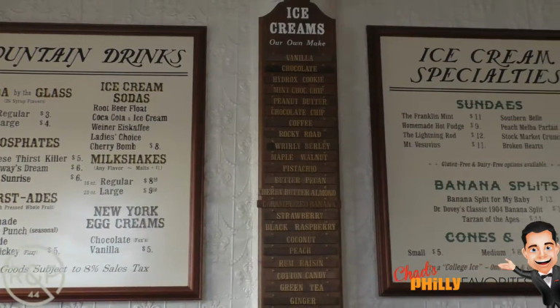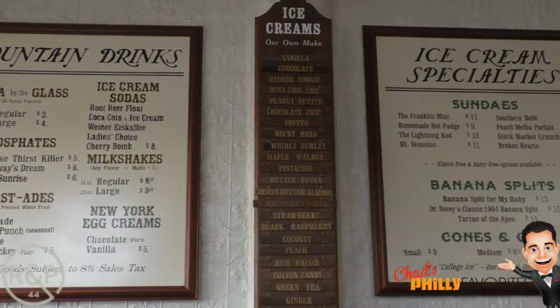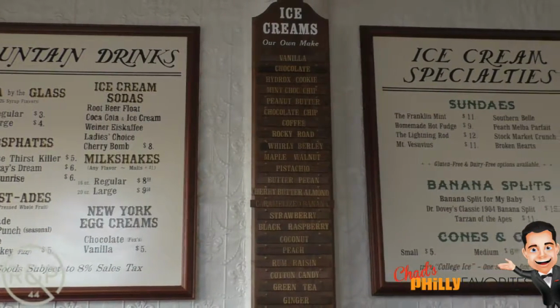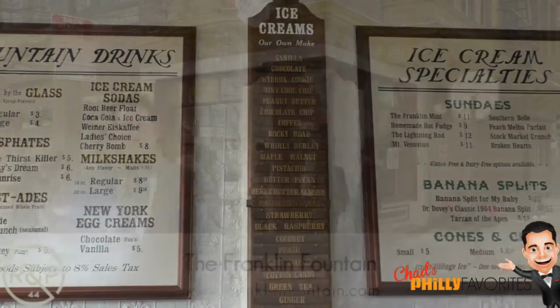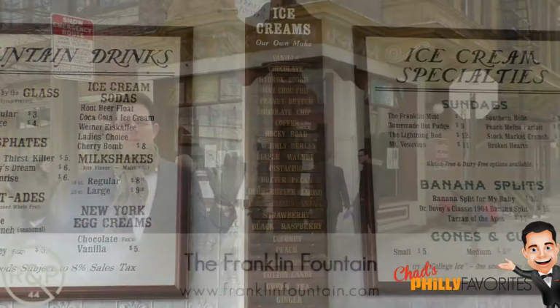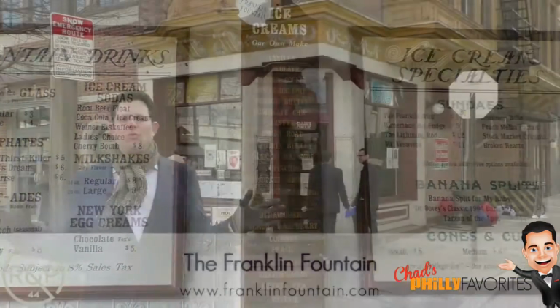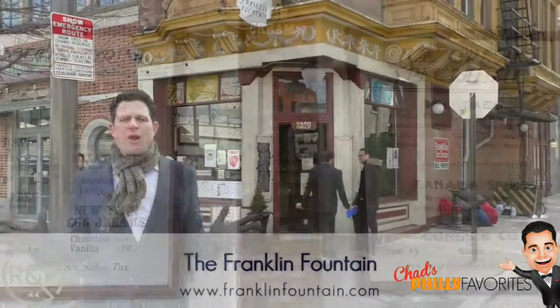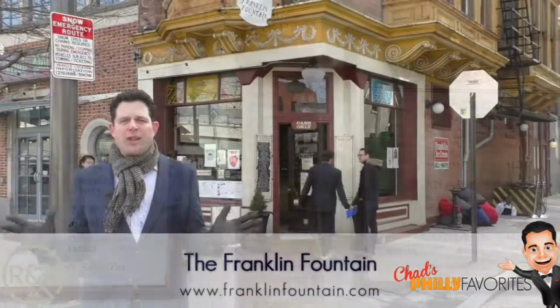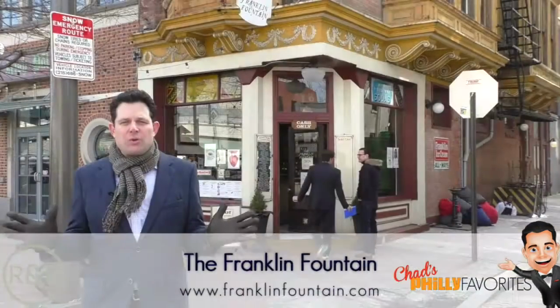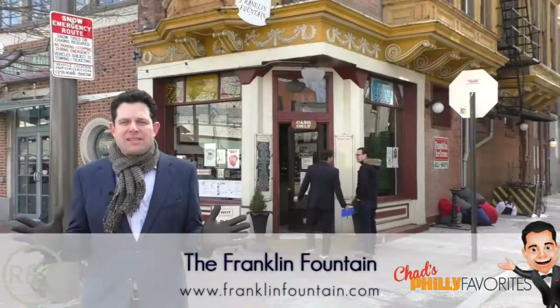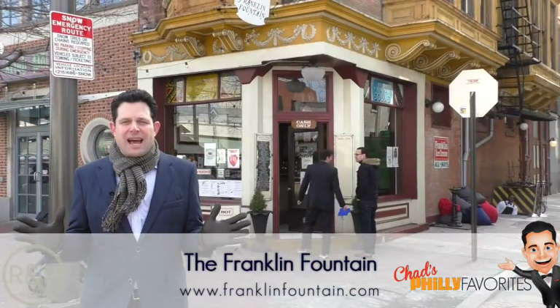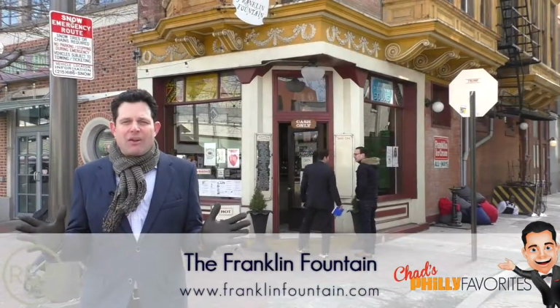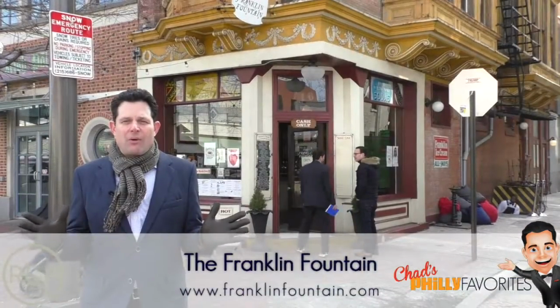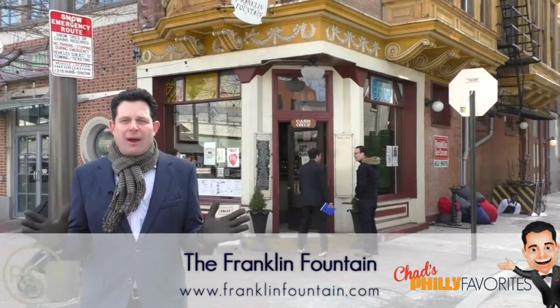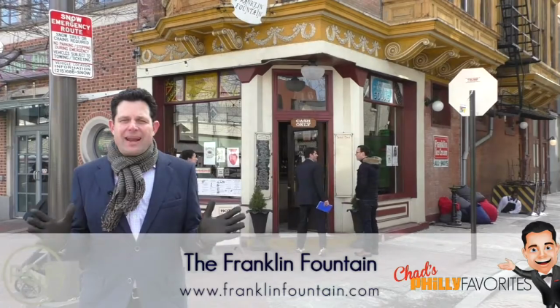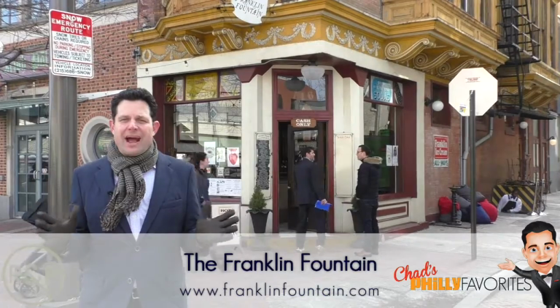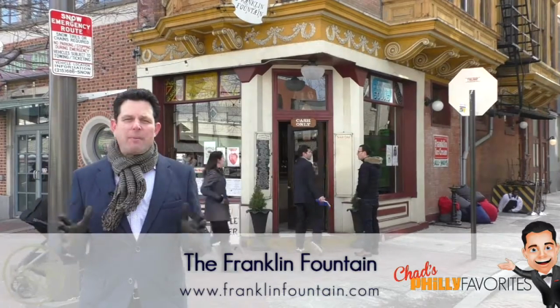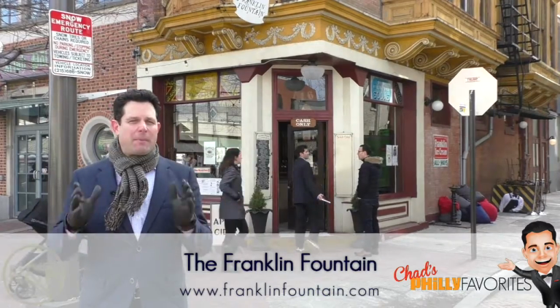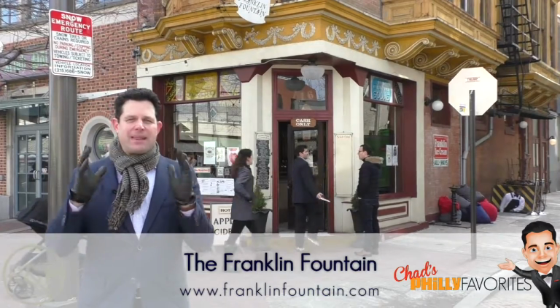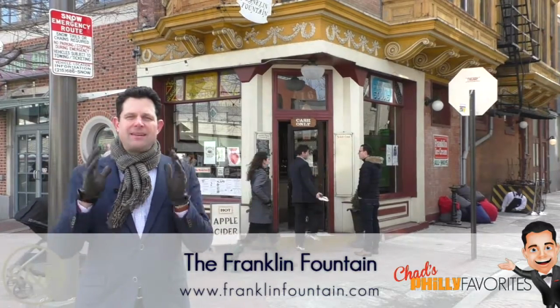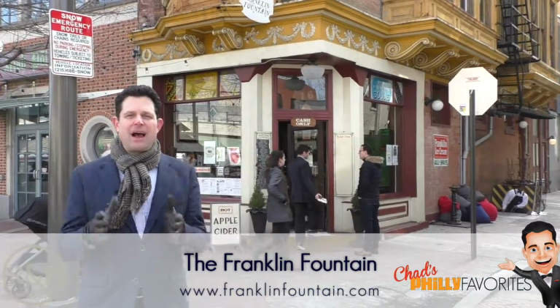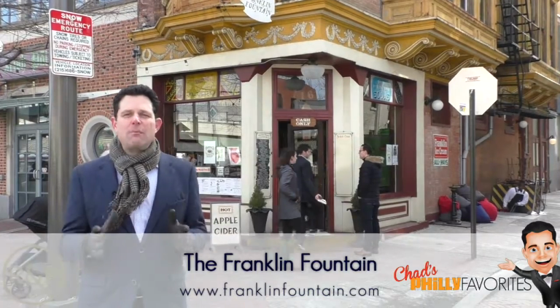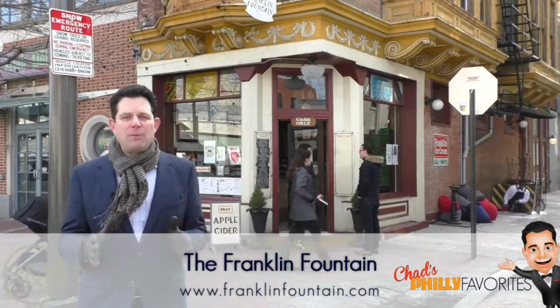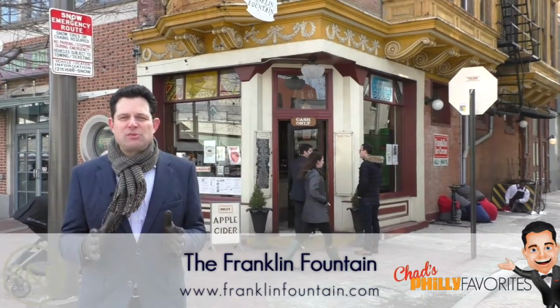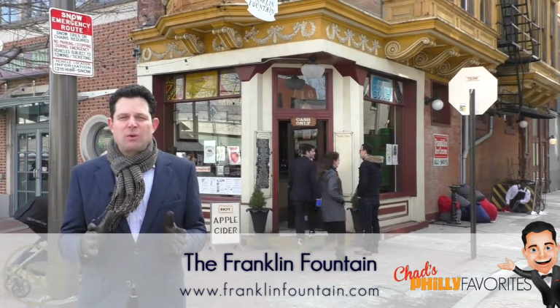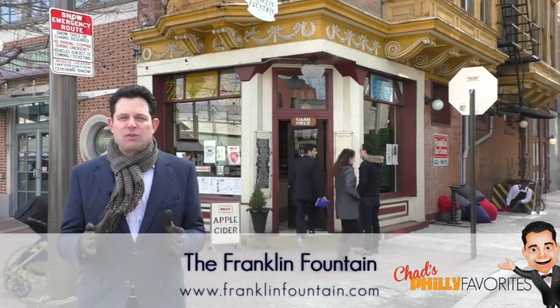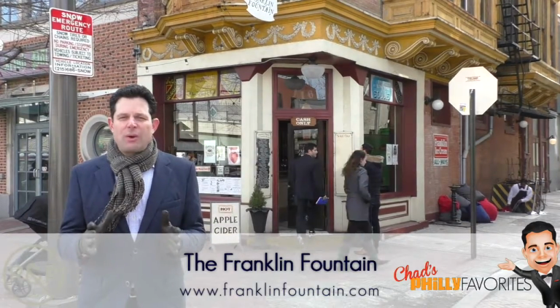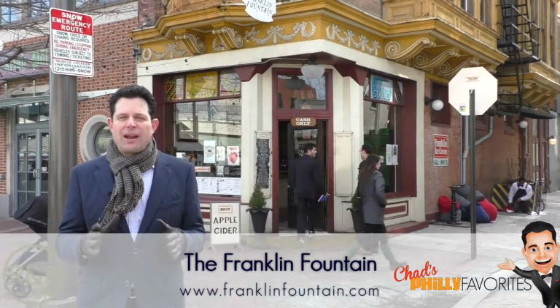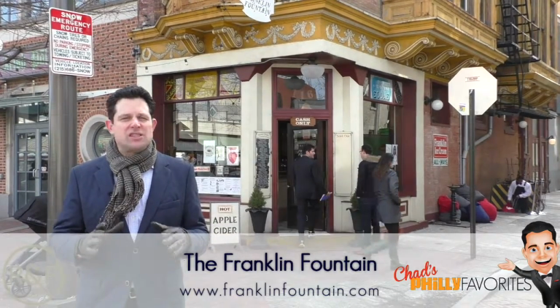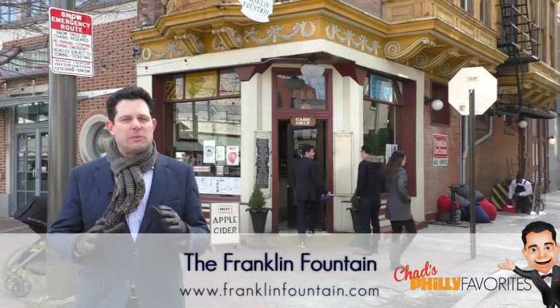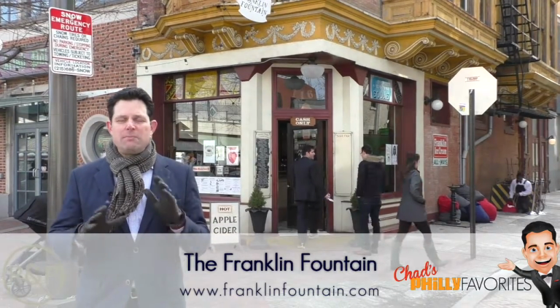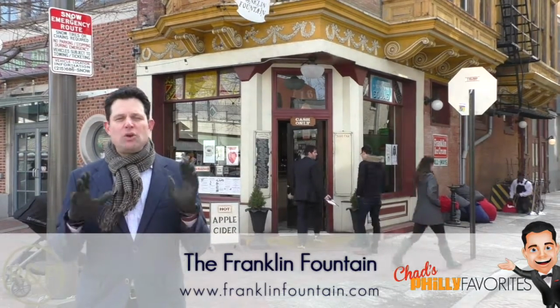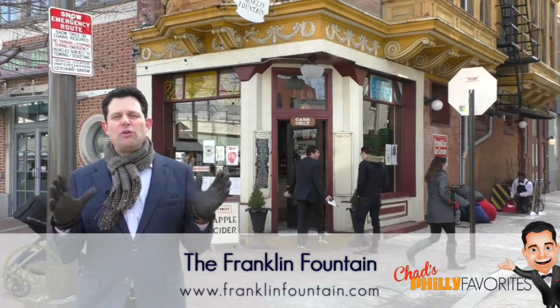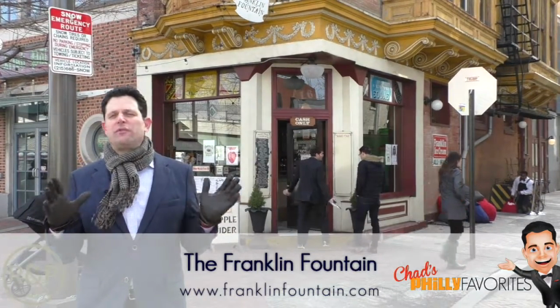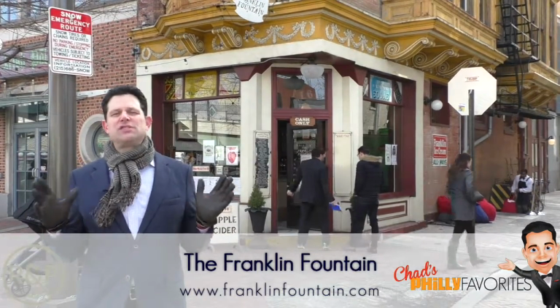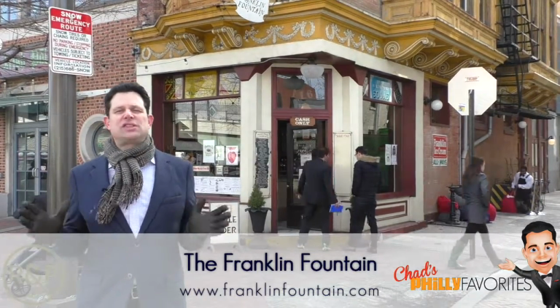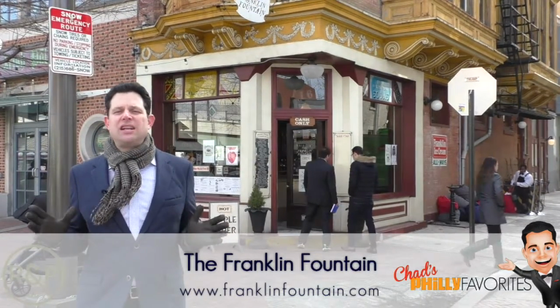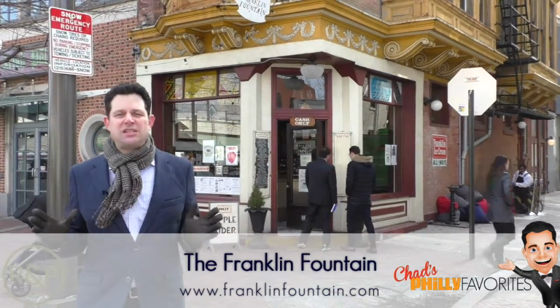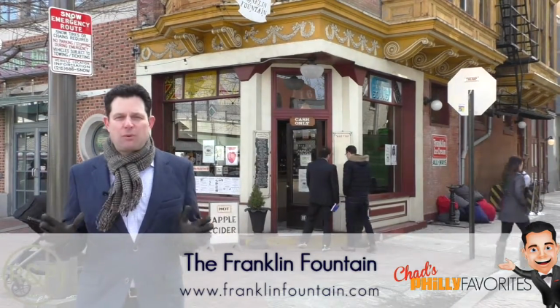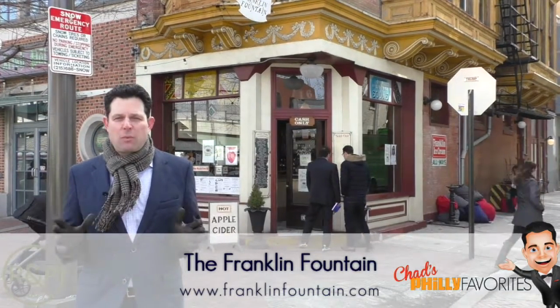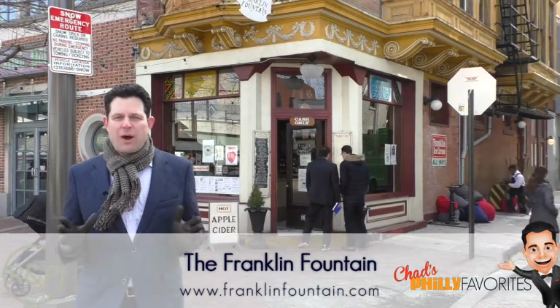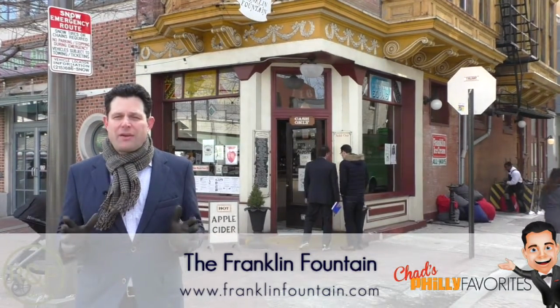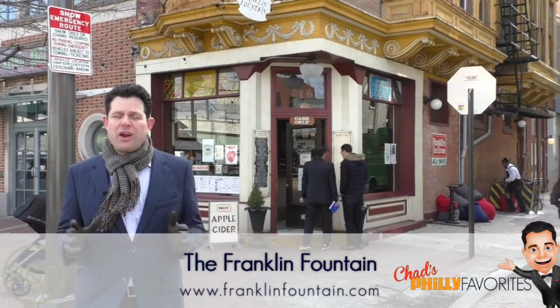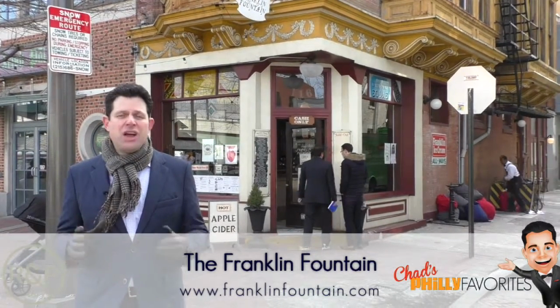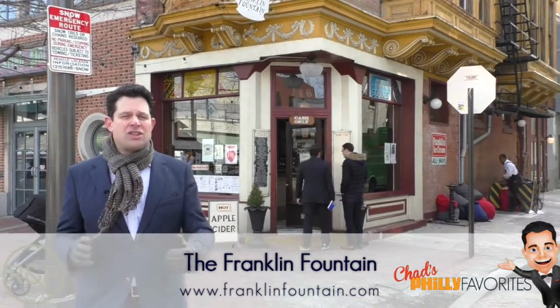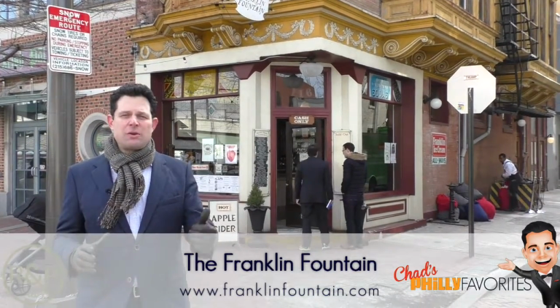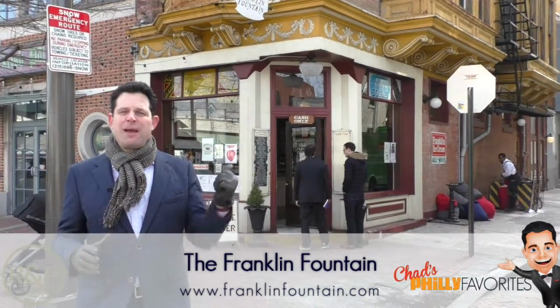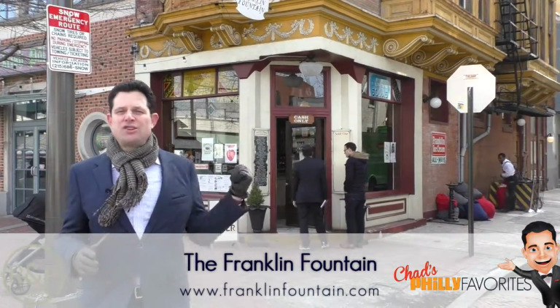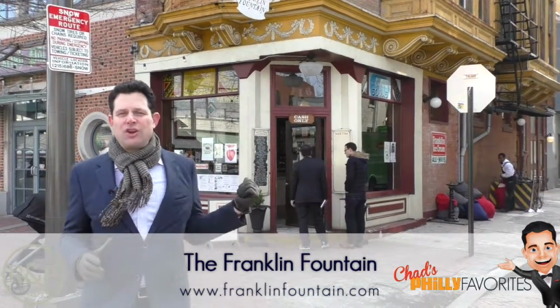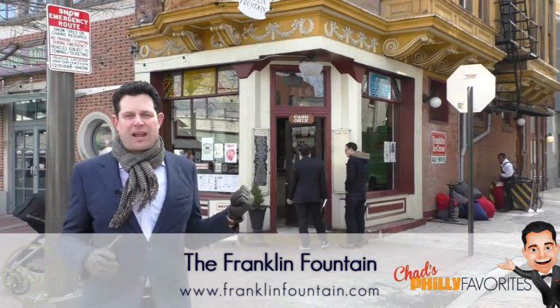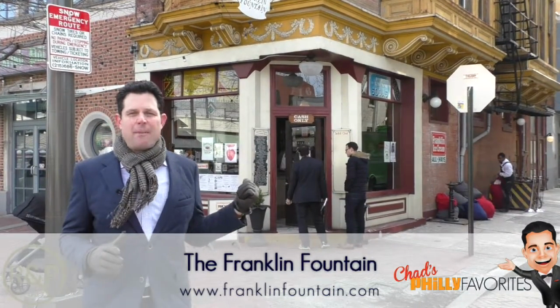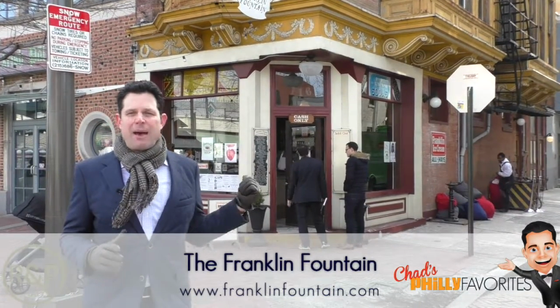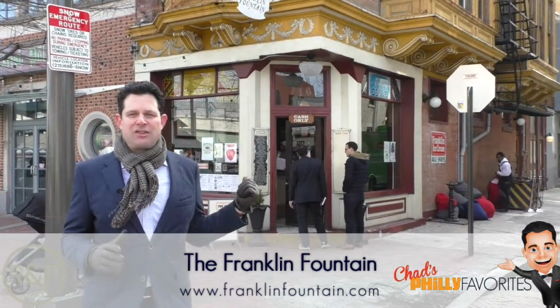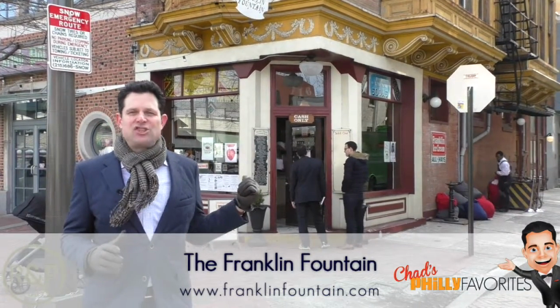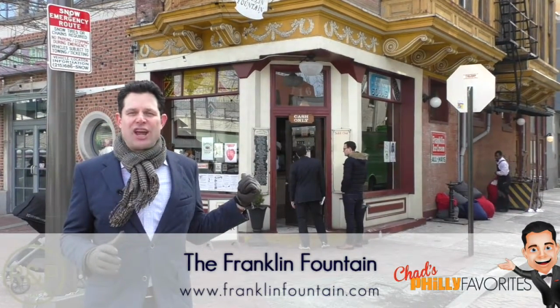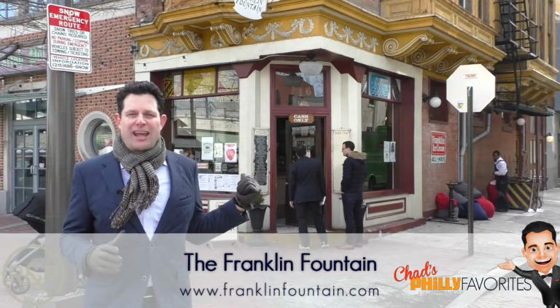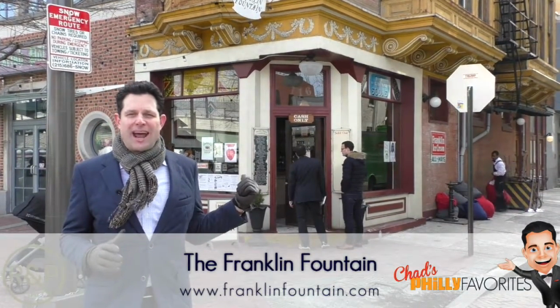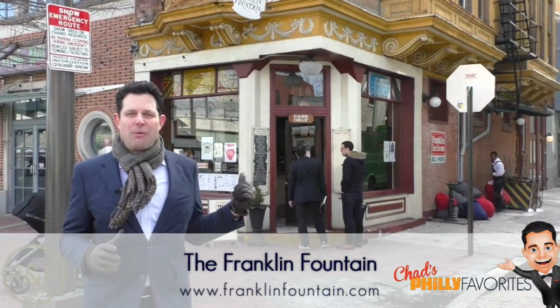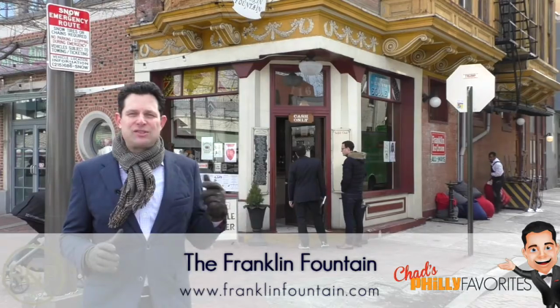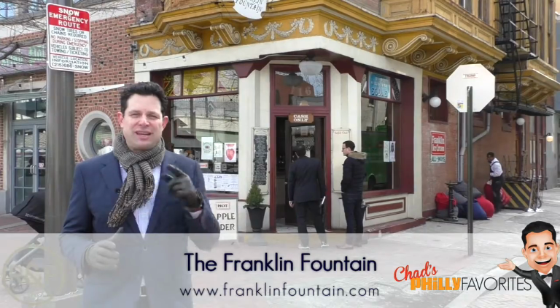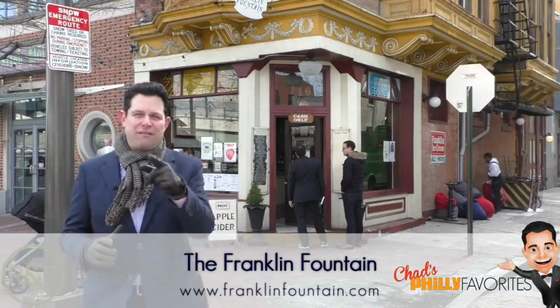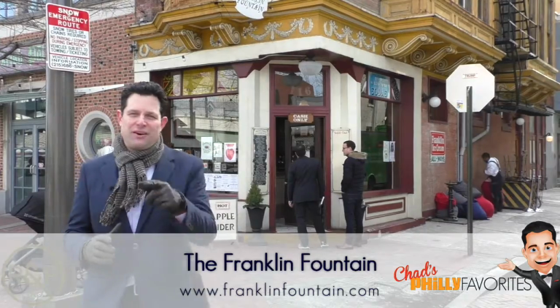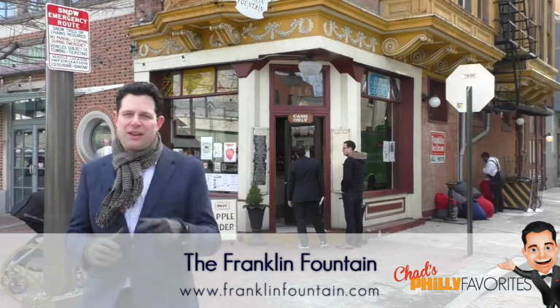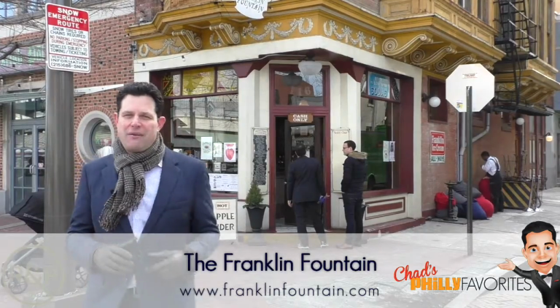It may be 20 degrees out here right now, but by the time Rims rolls around, it's going to be beautiful and sunny spring weather, so make sure you come out and check it out. We'll see you in Philadelphia.